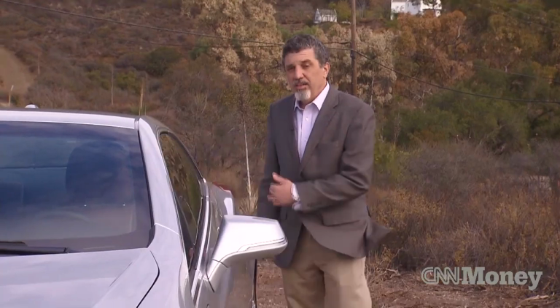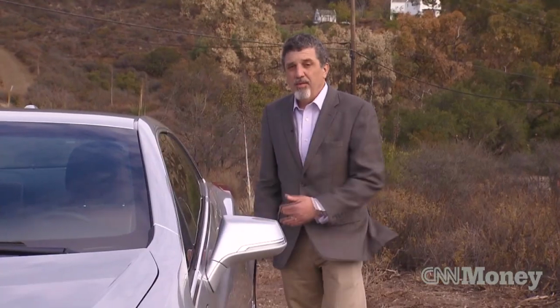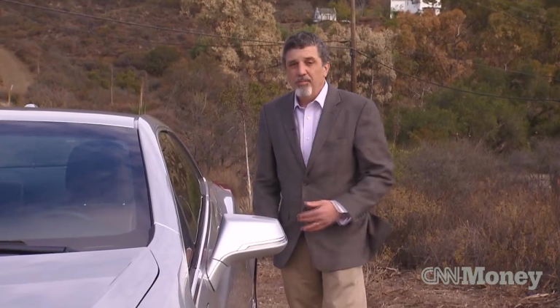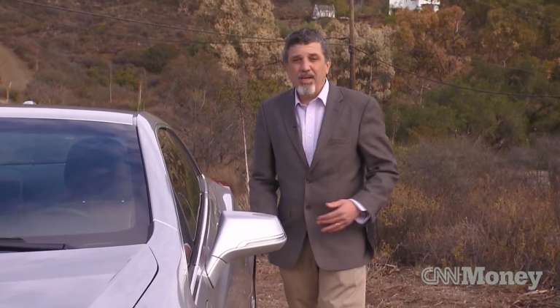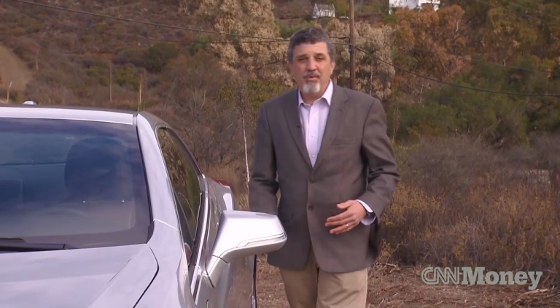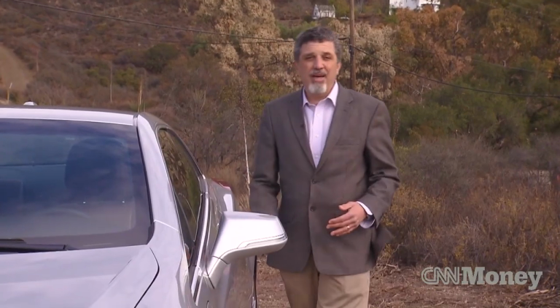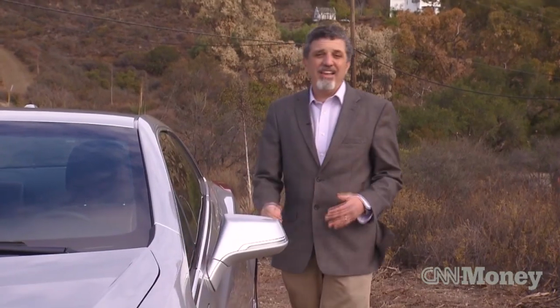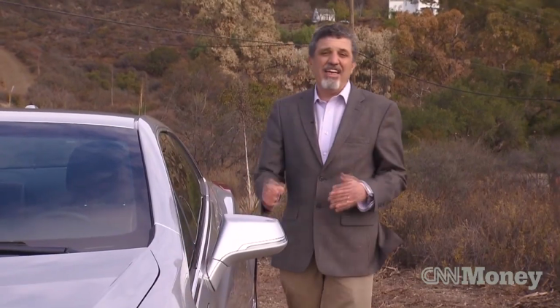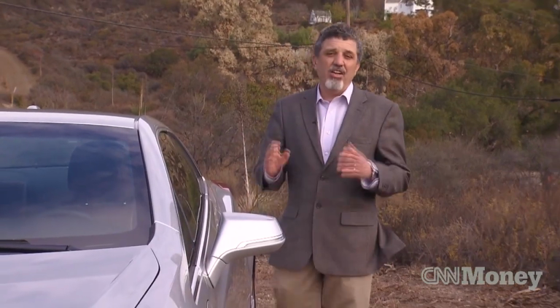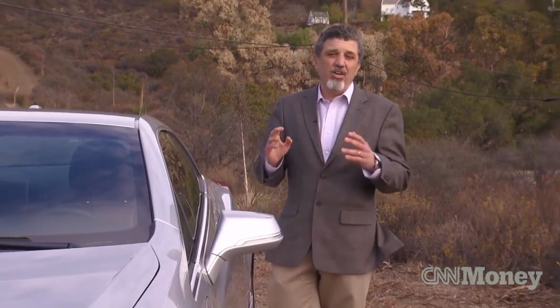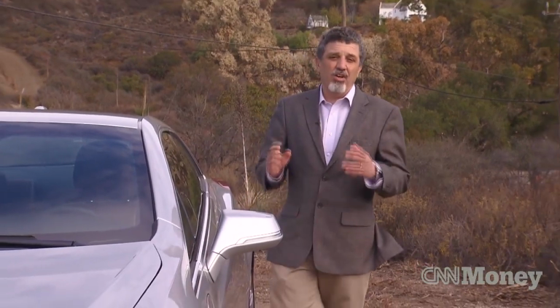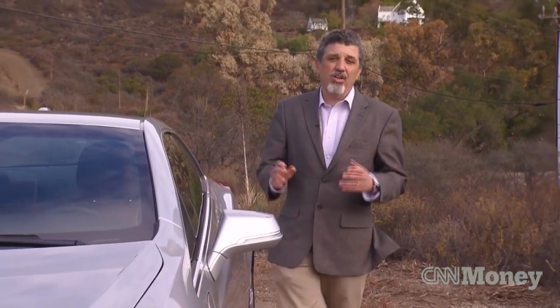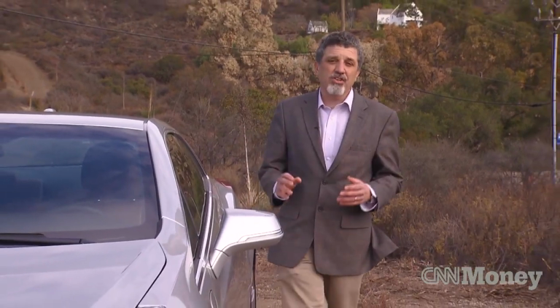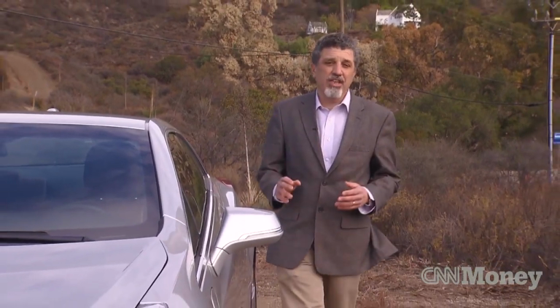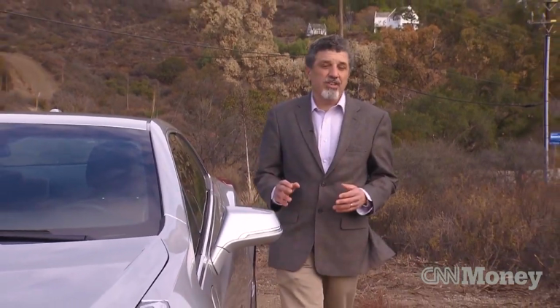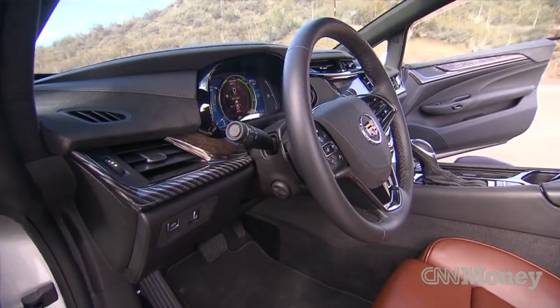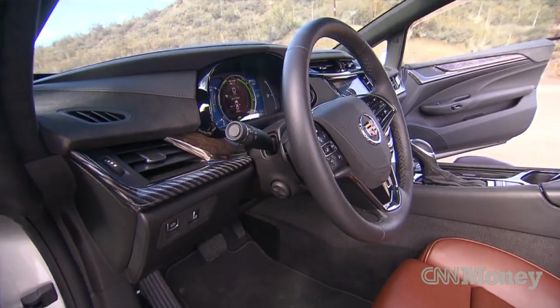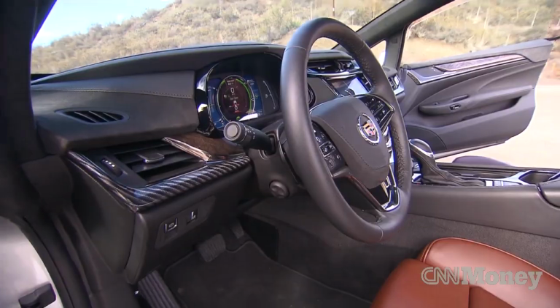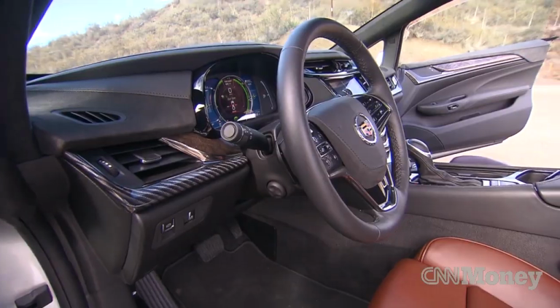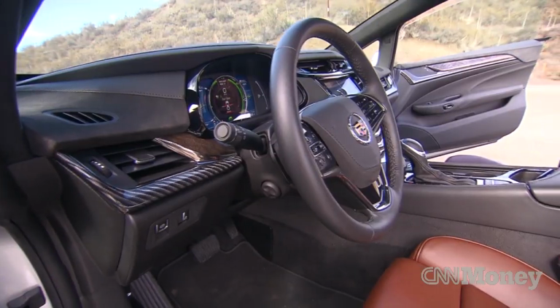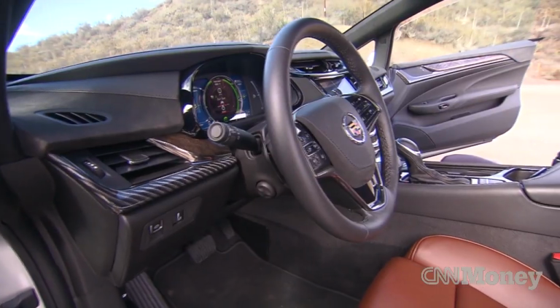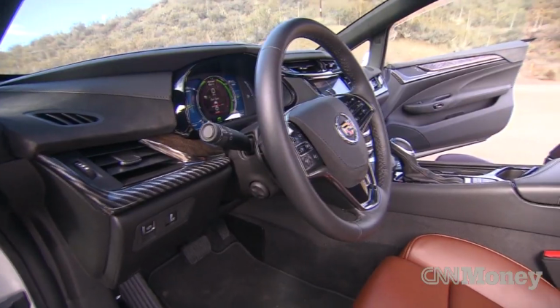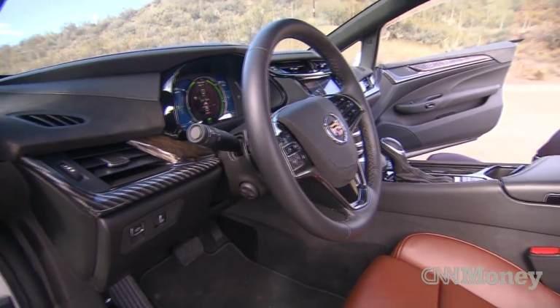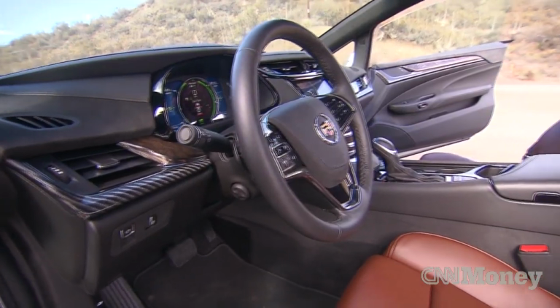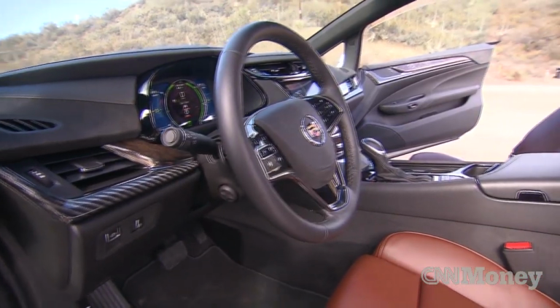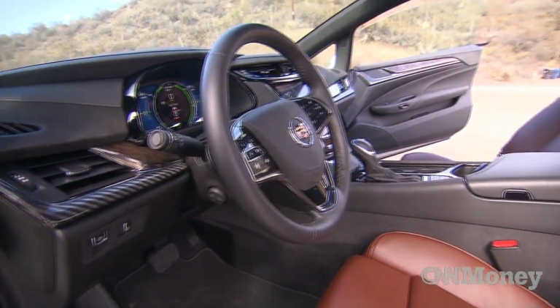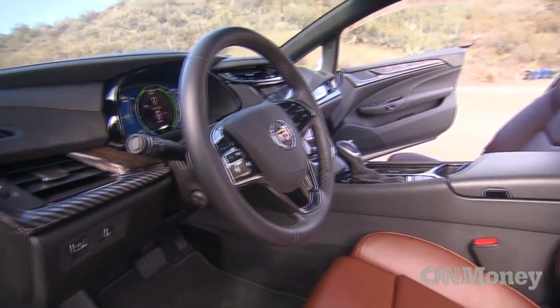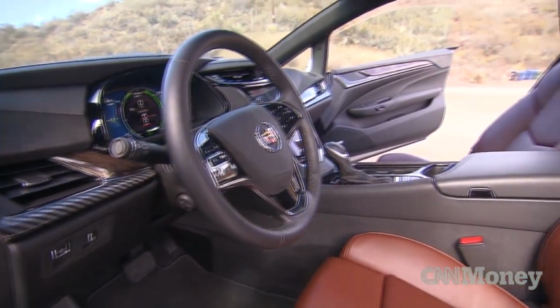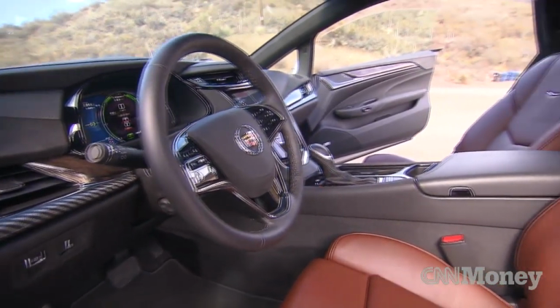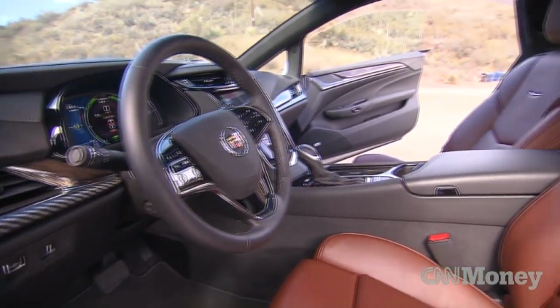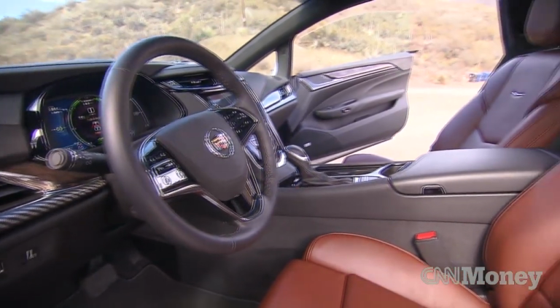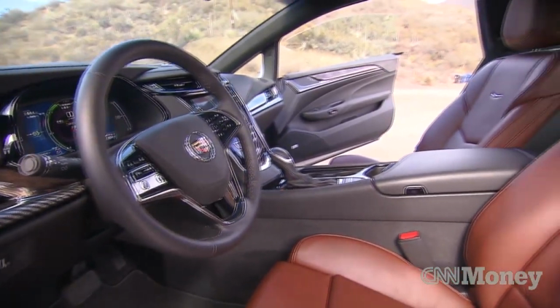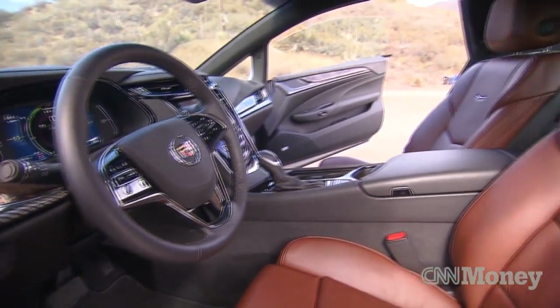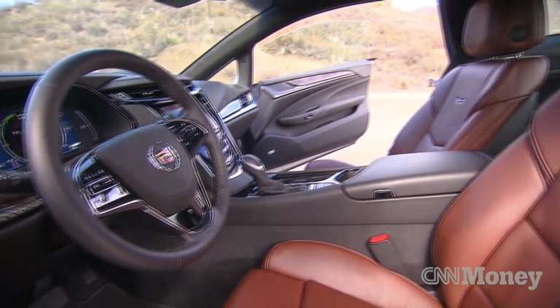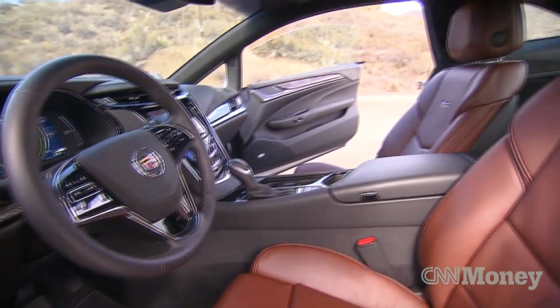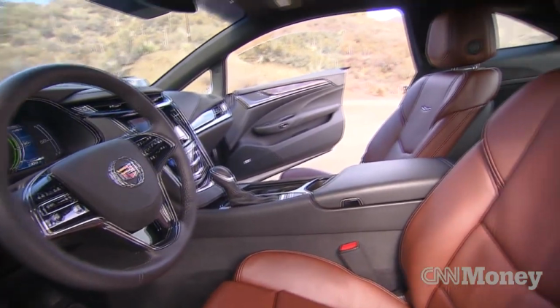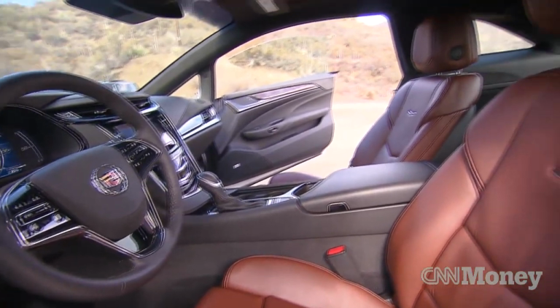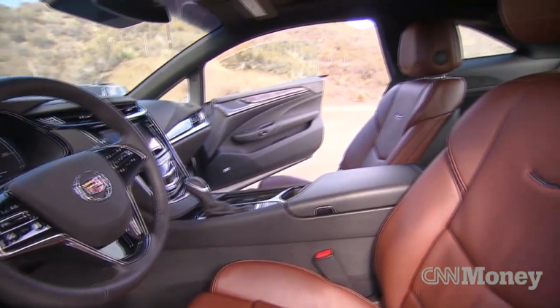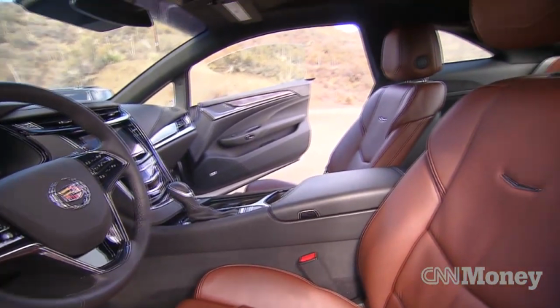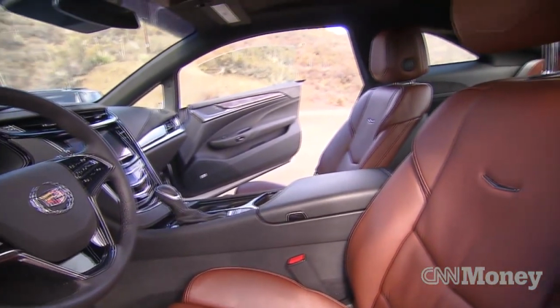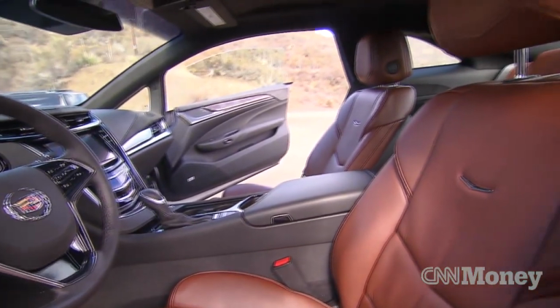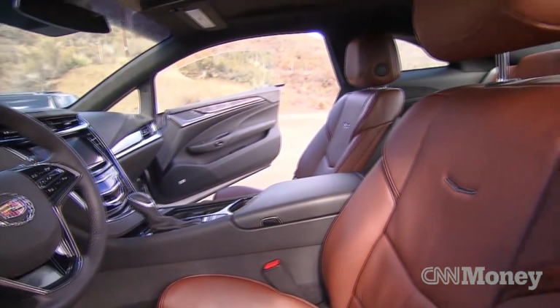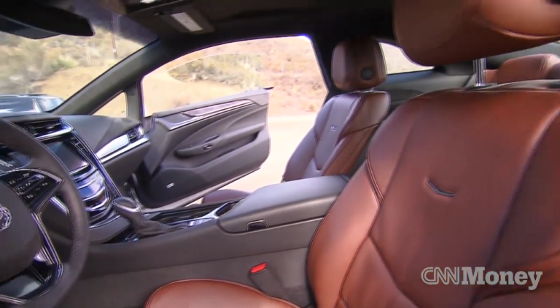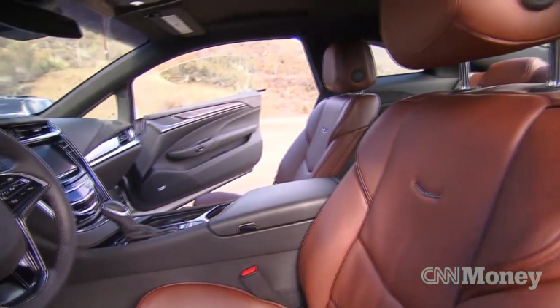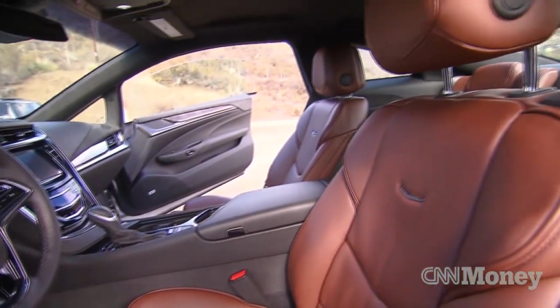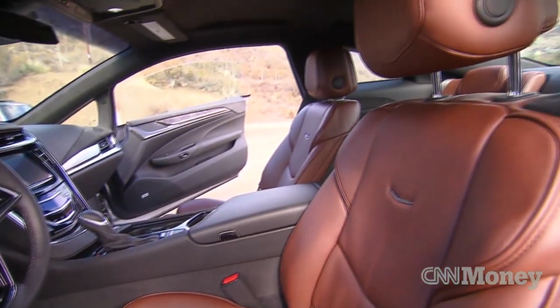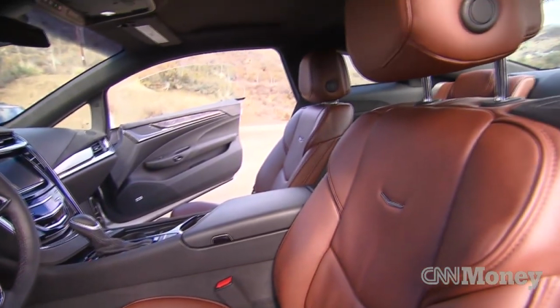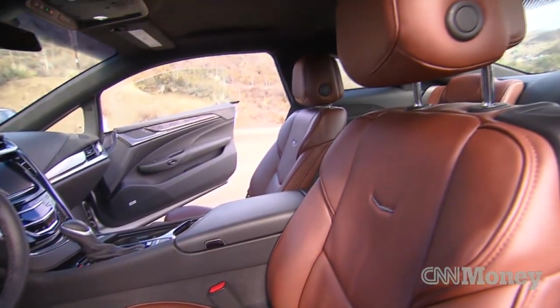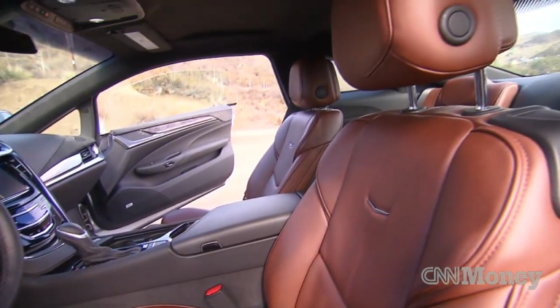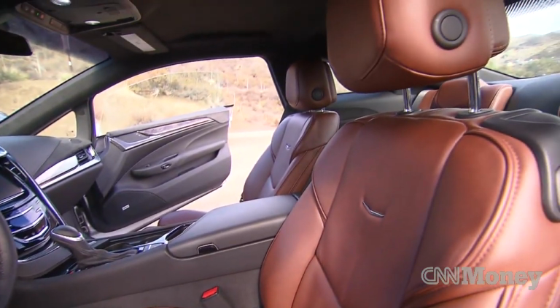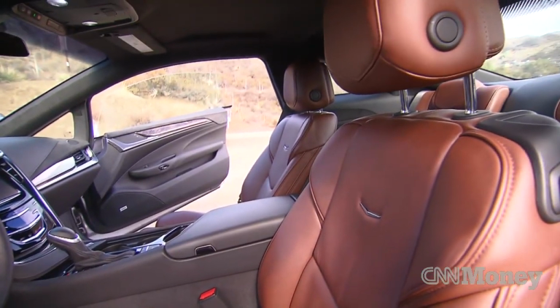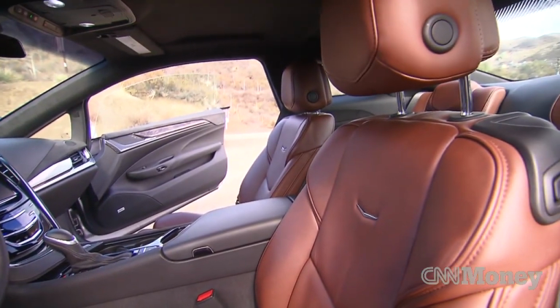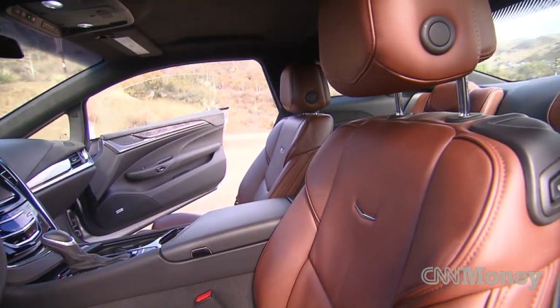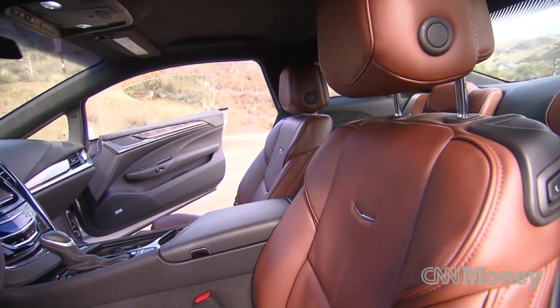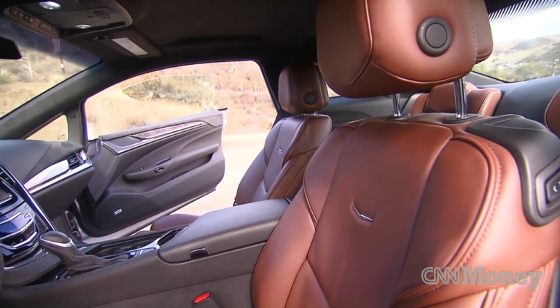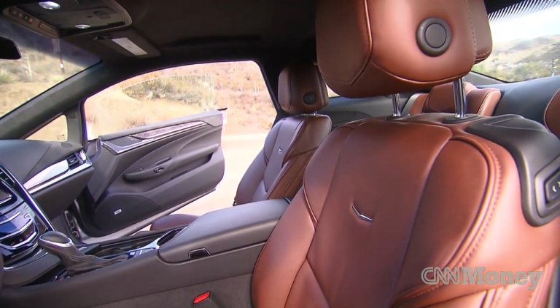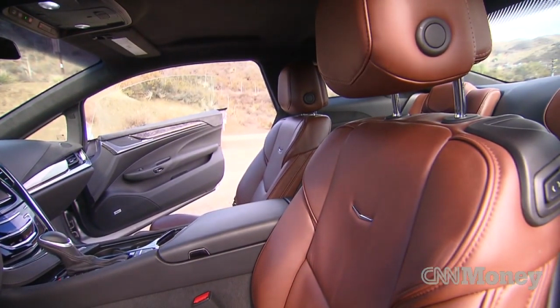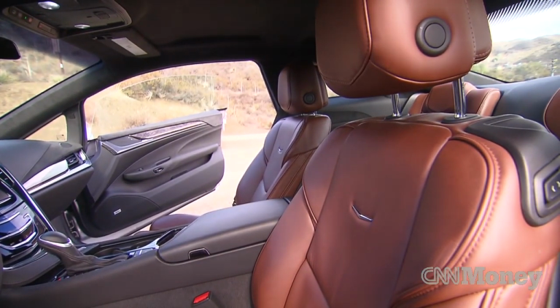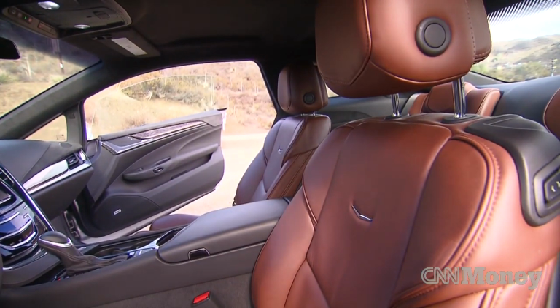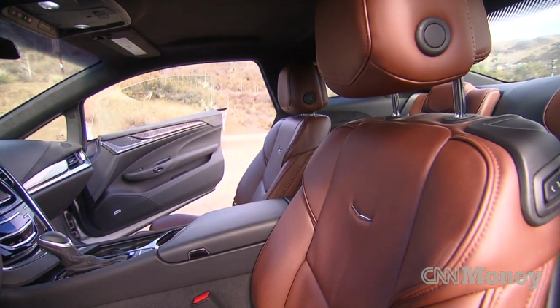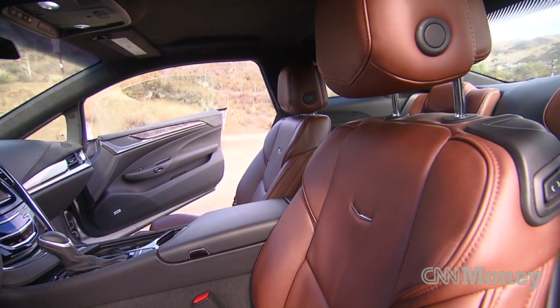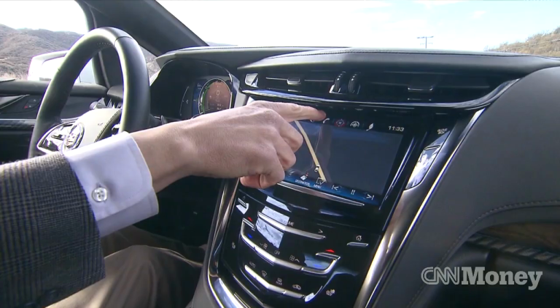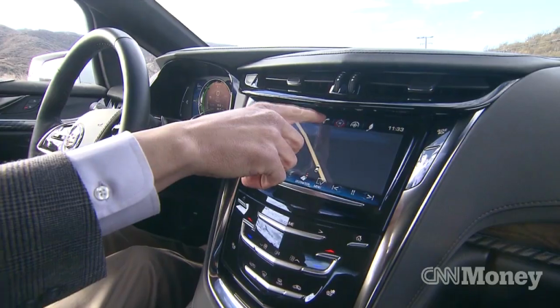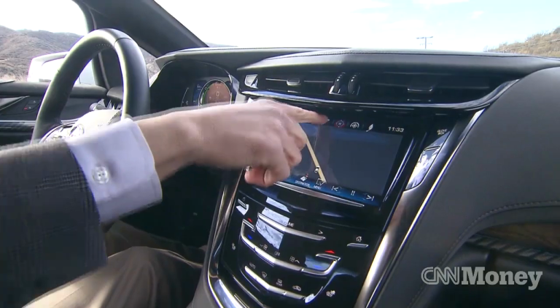By the way, the ELR also has the nicest interior I think I've ever seen from GM — good materials, nice quality, very well done.